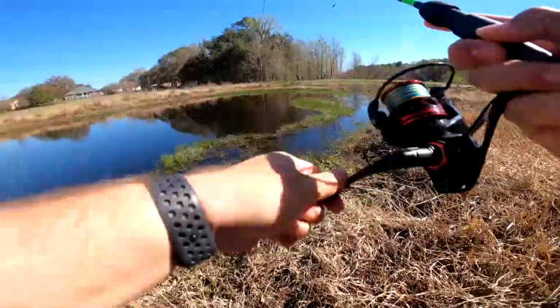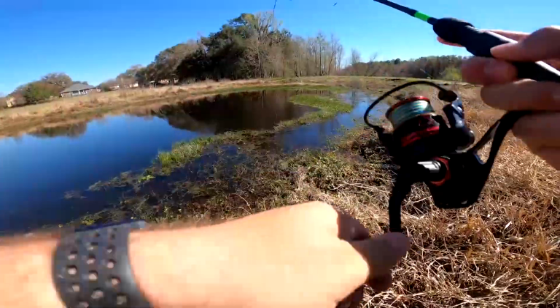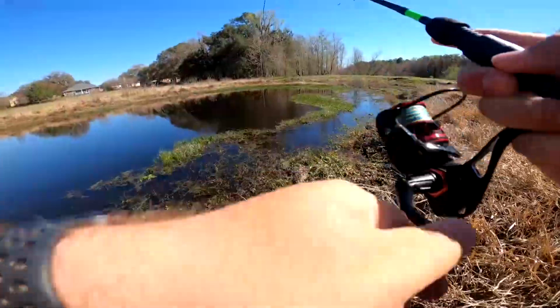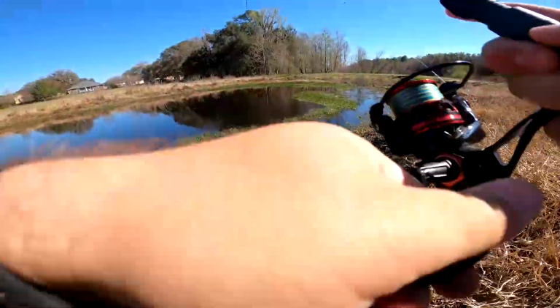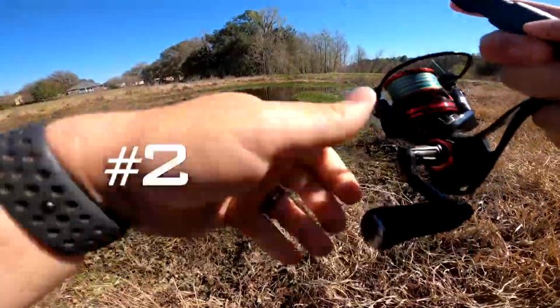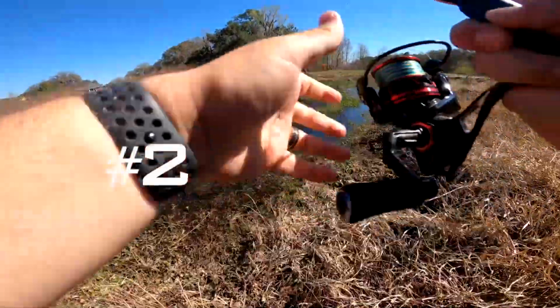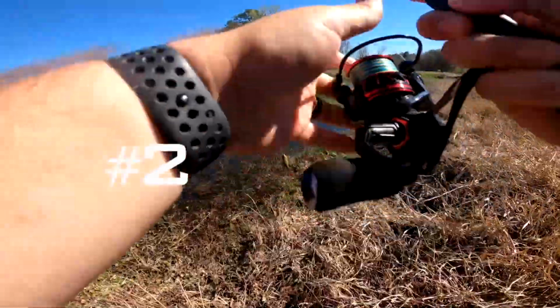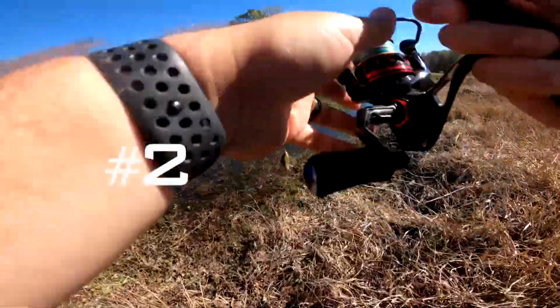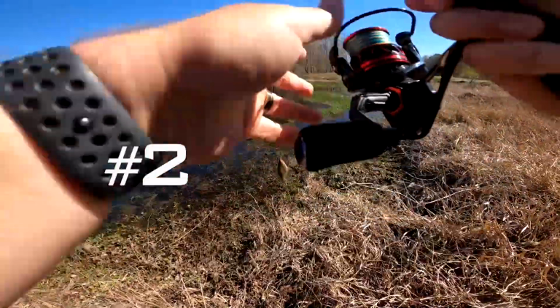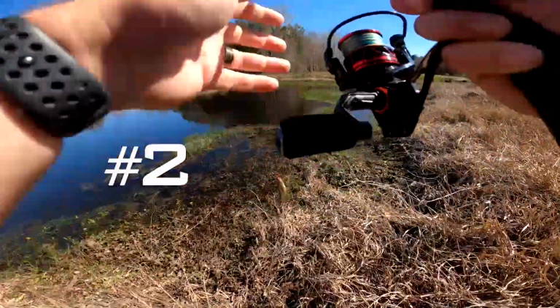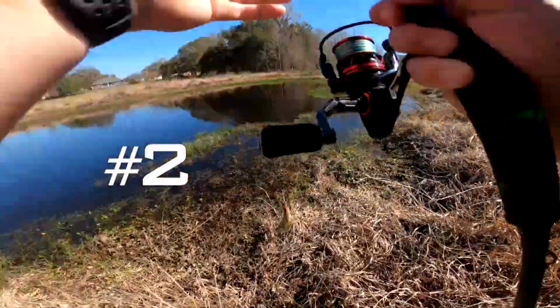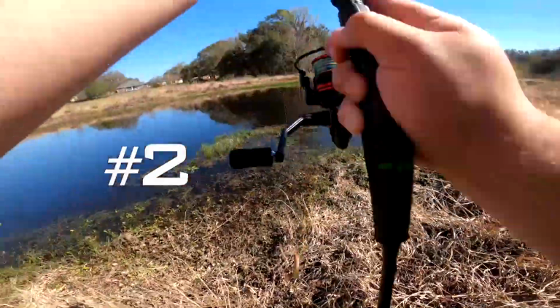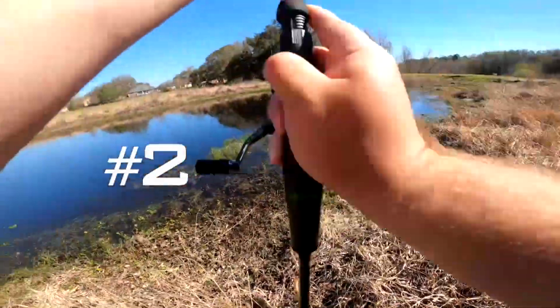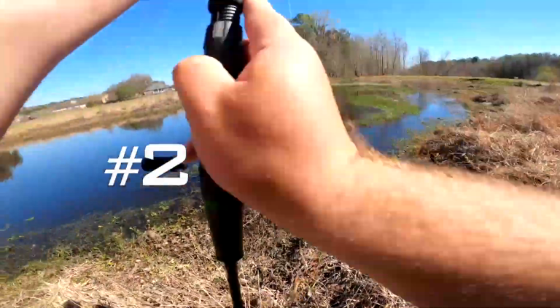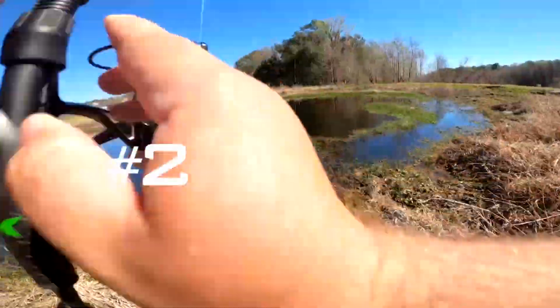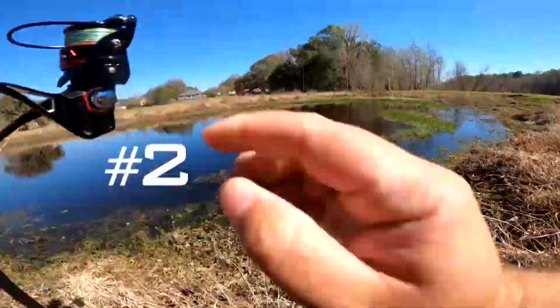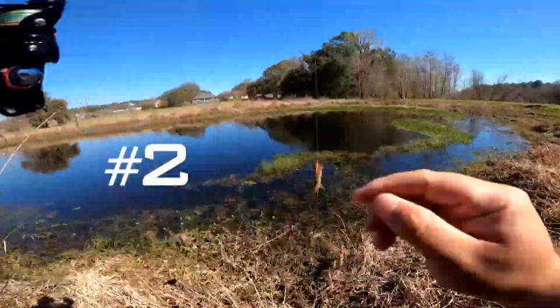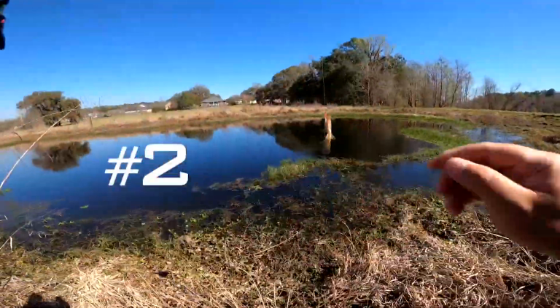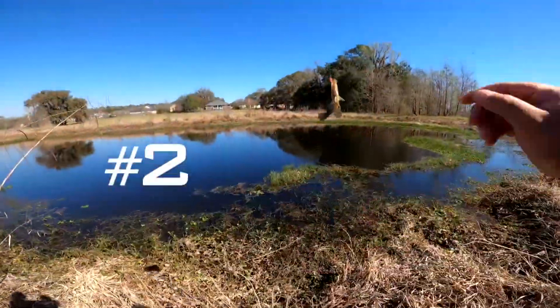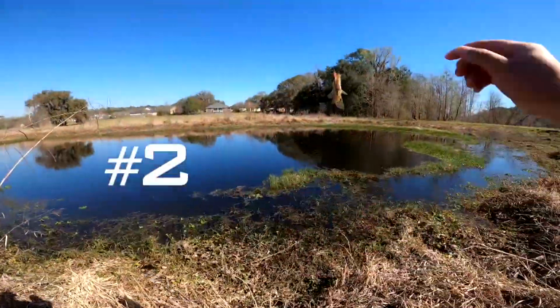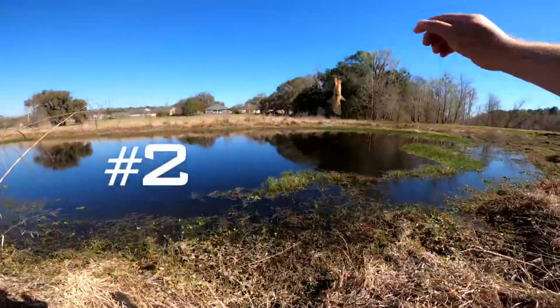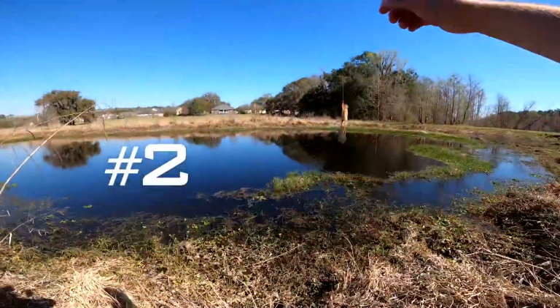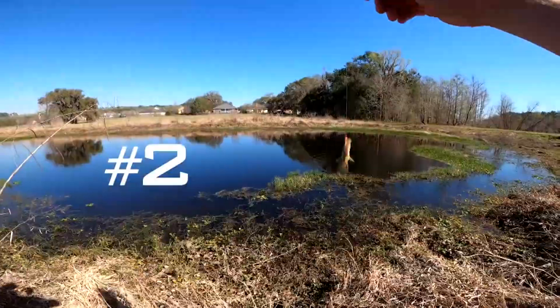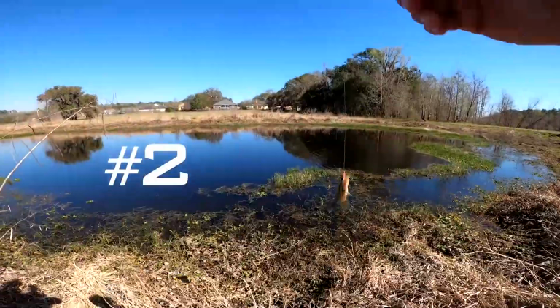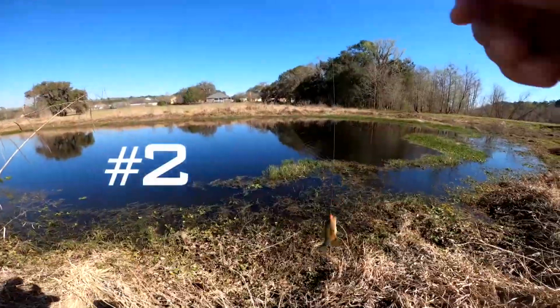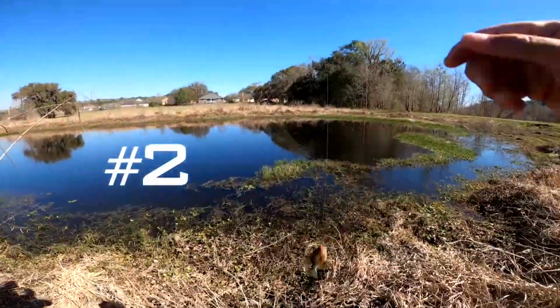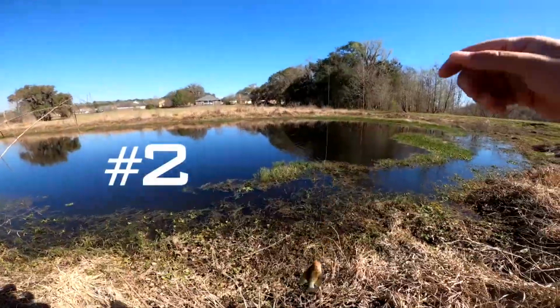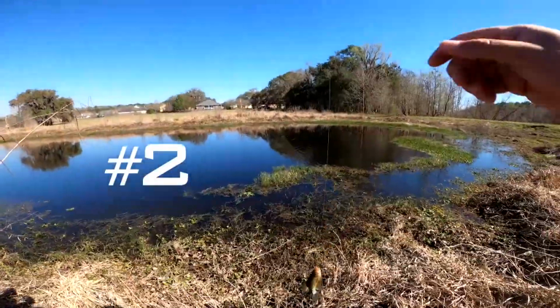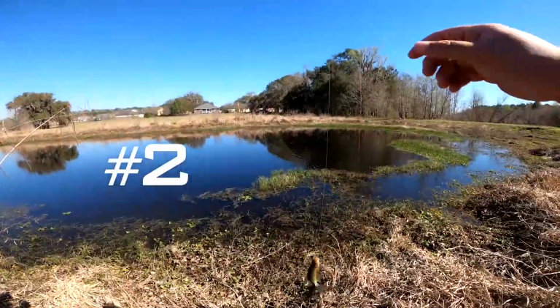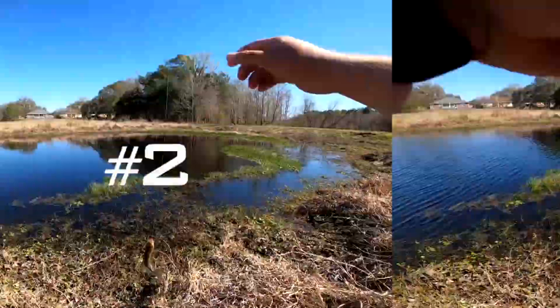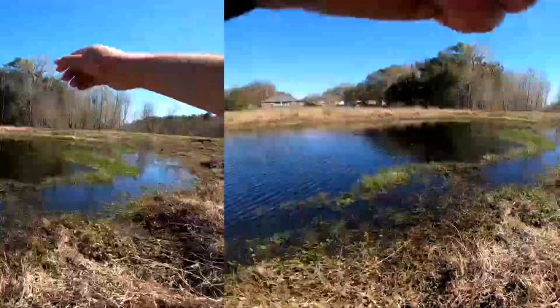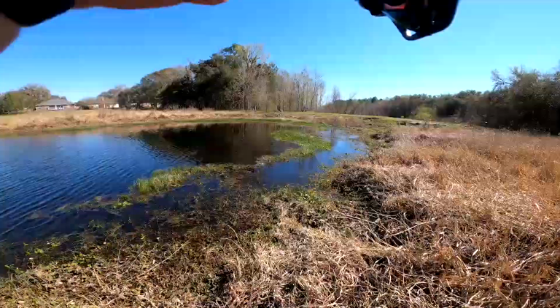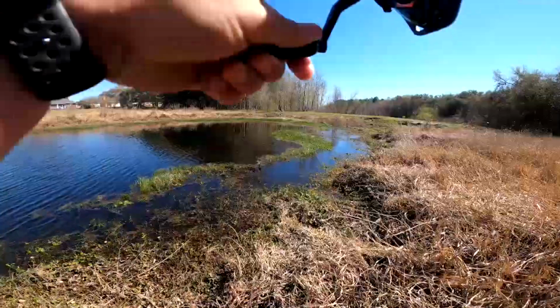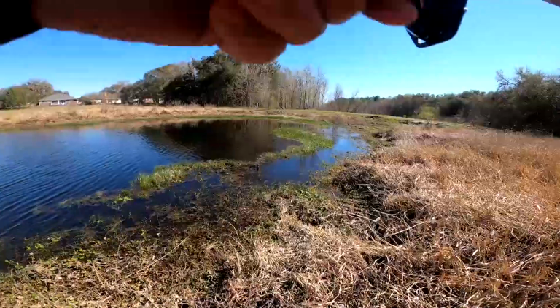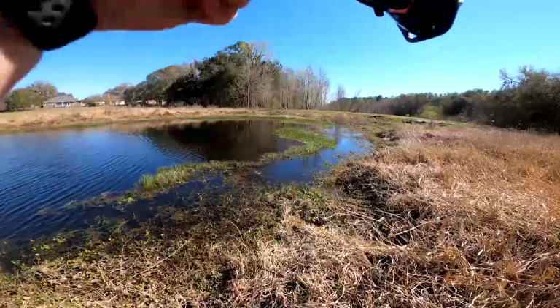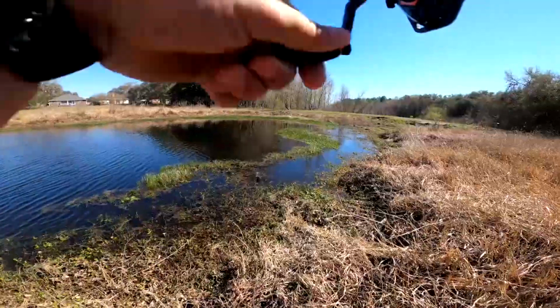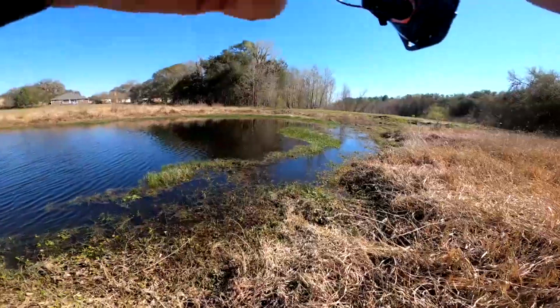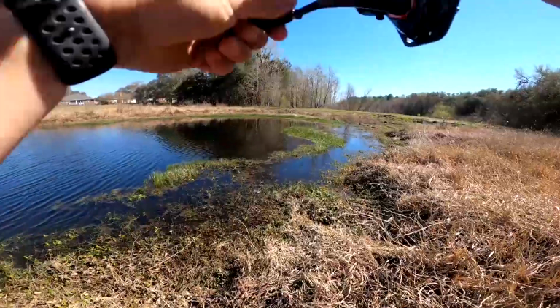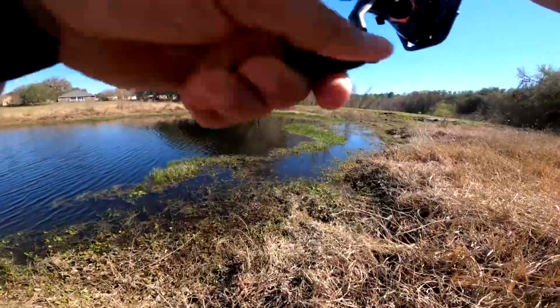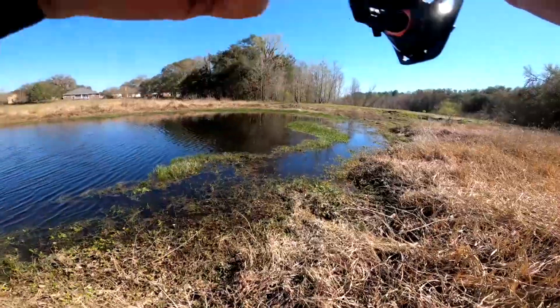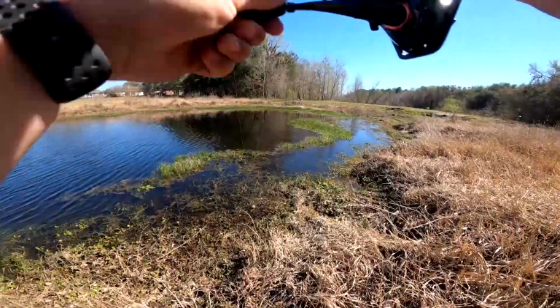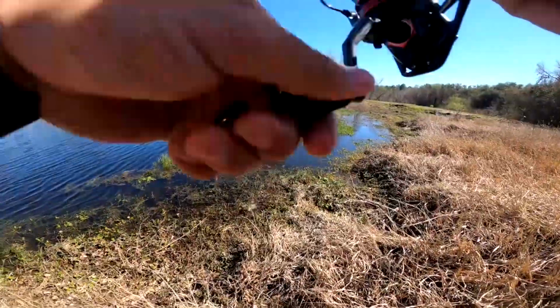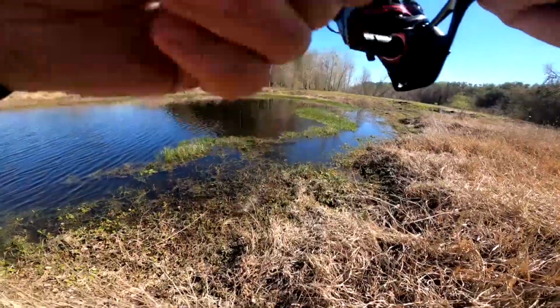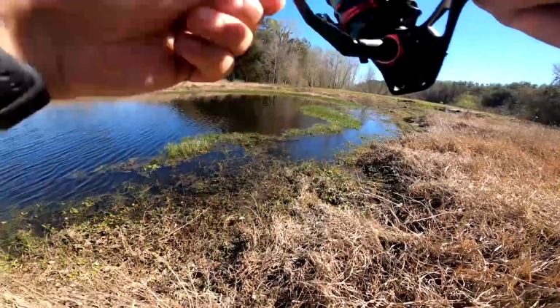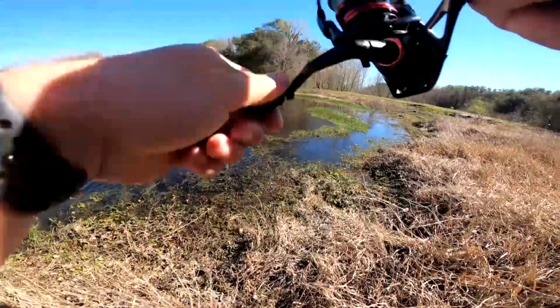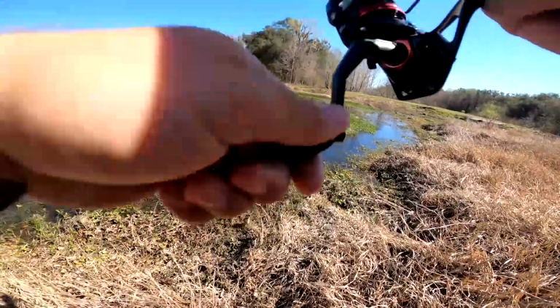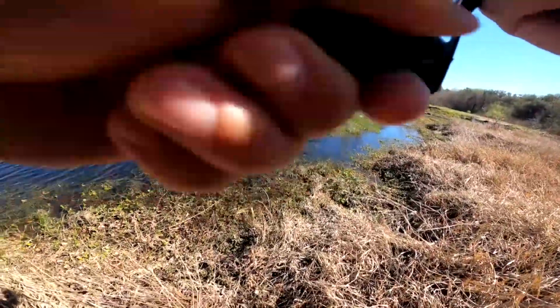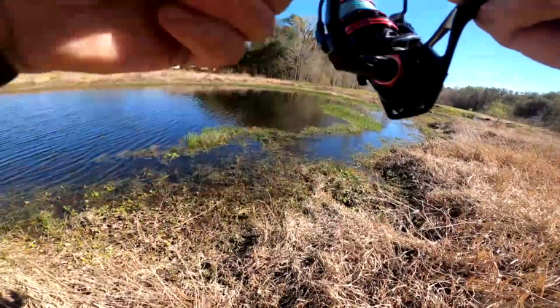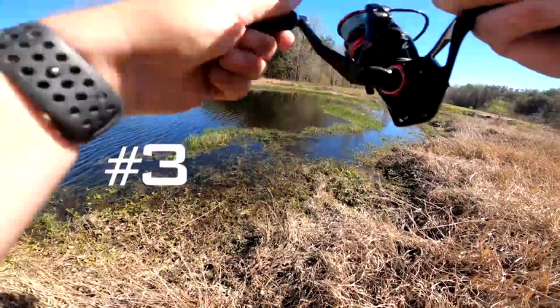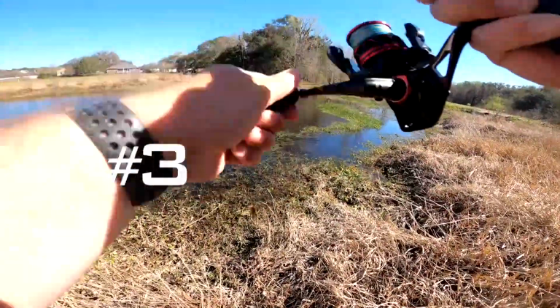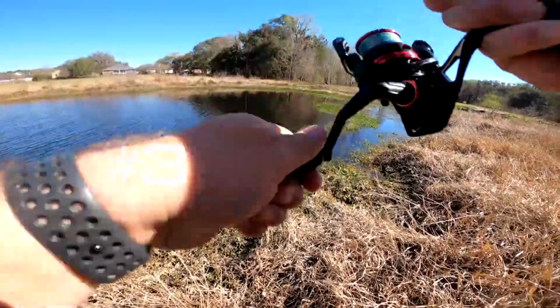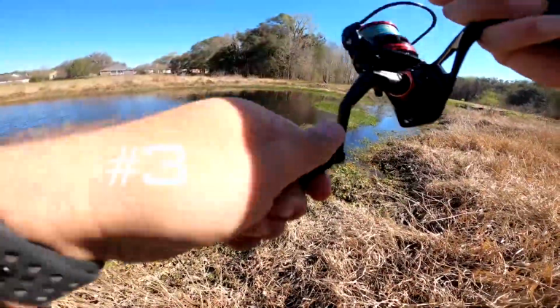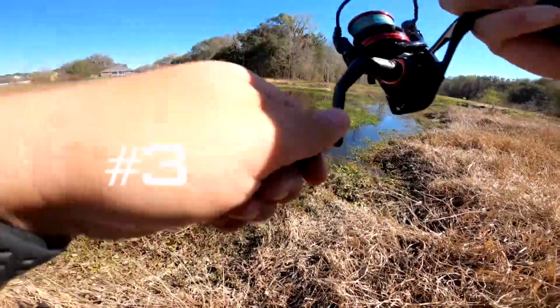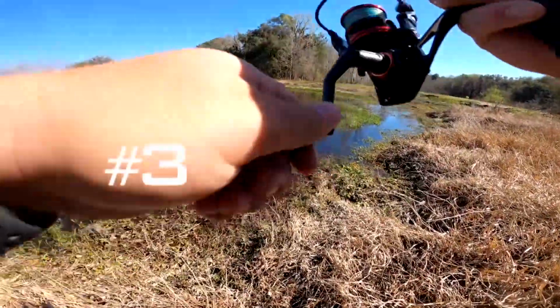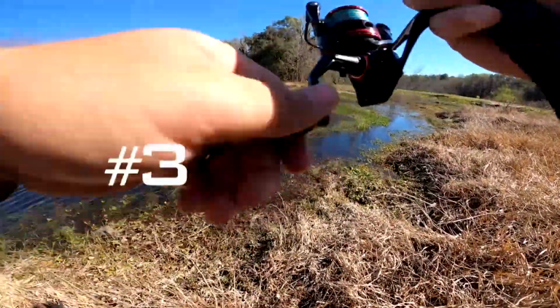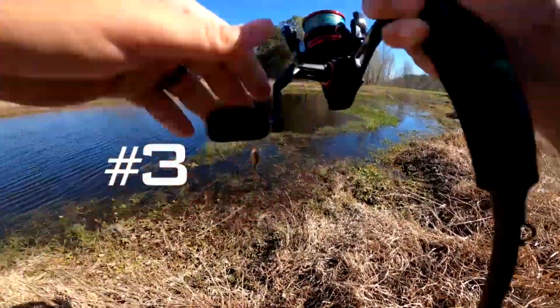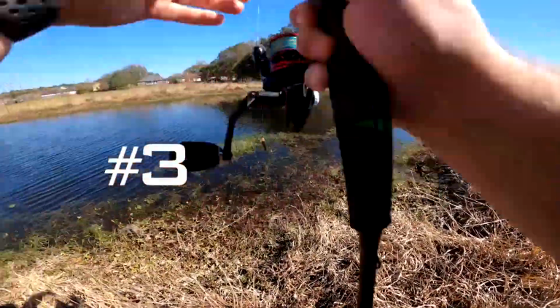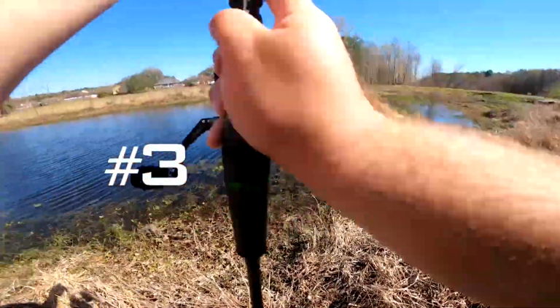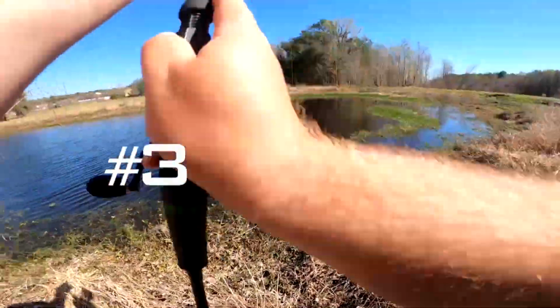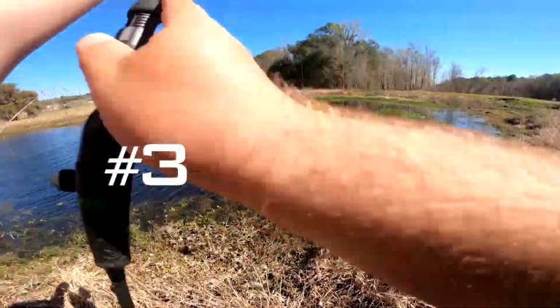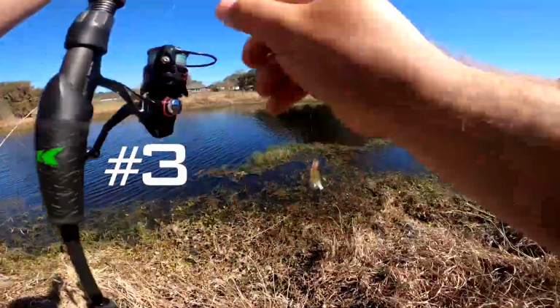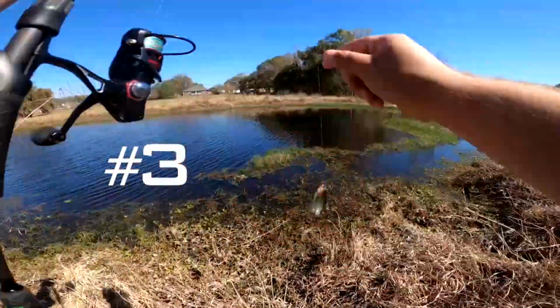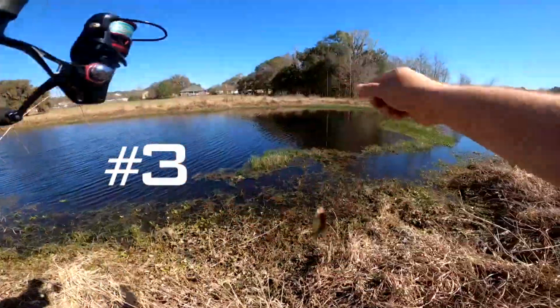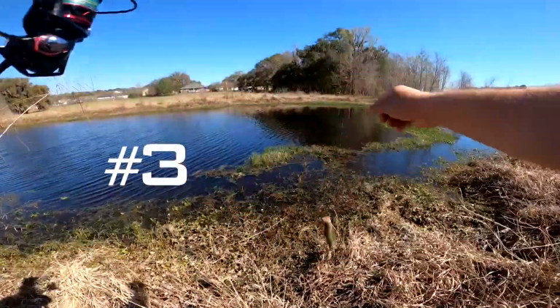It's another crappie, guys — a slightly bigger one. That's another crappie, guys.